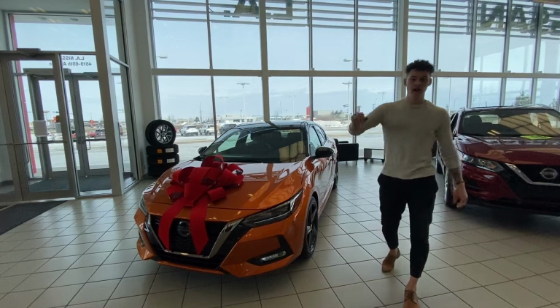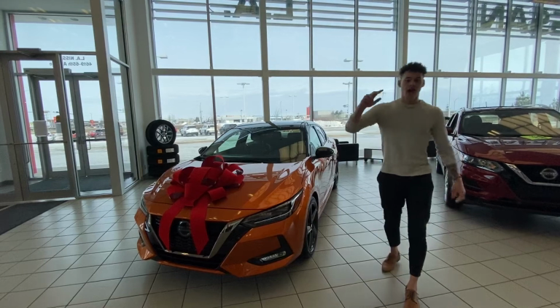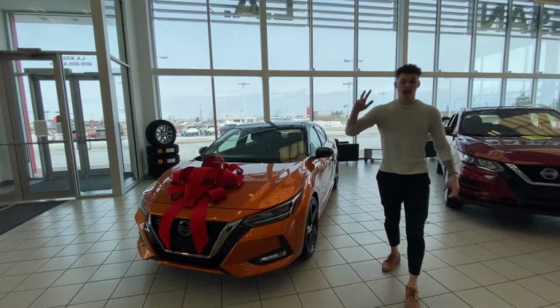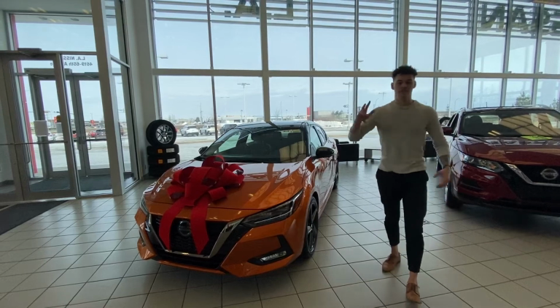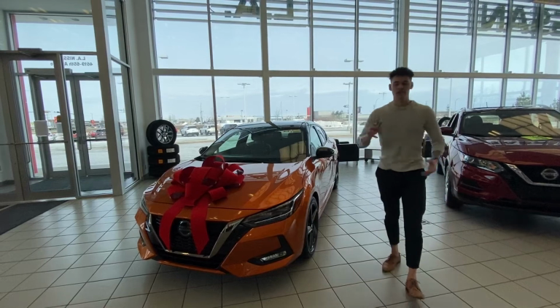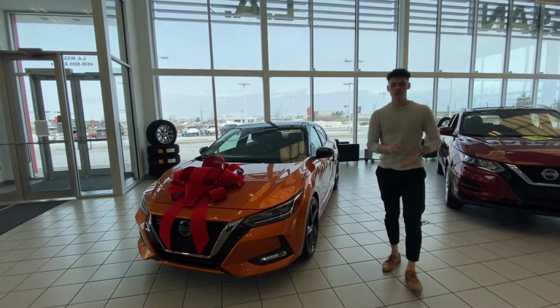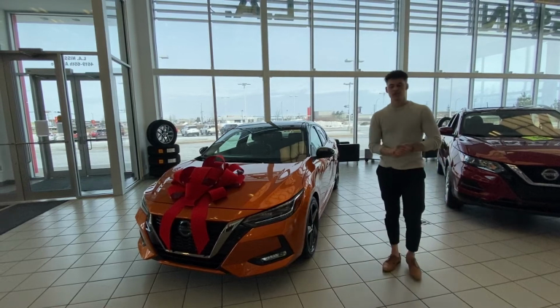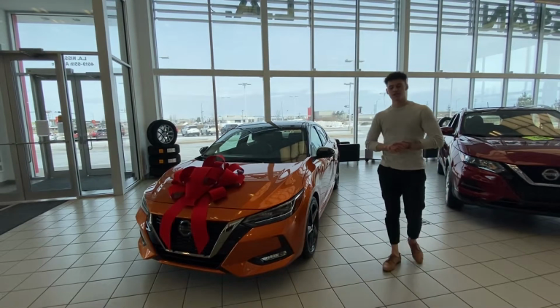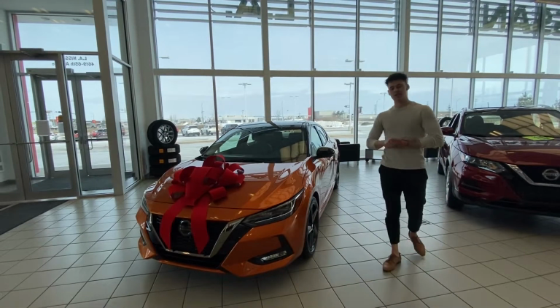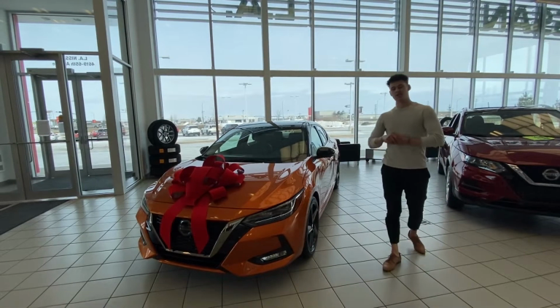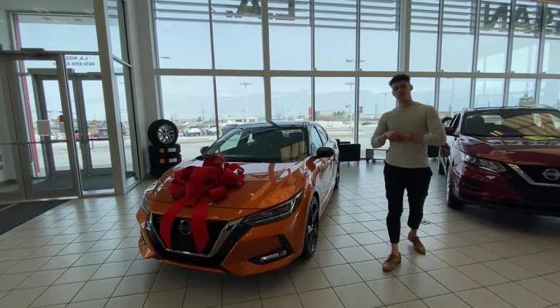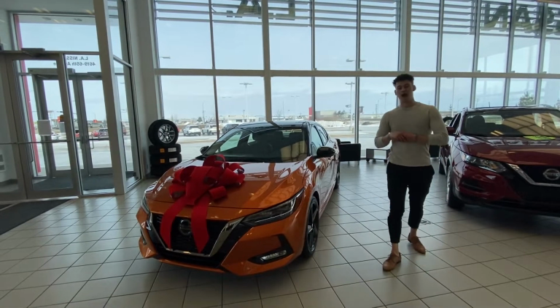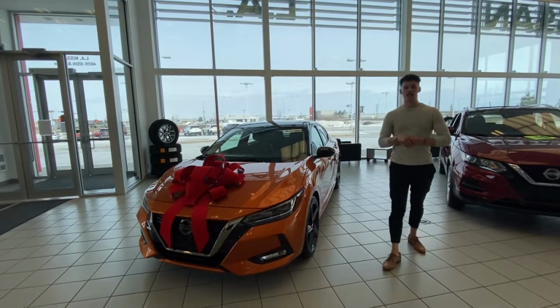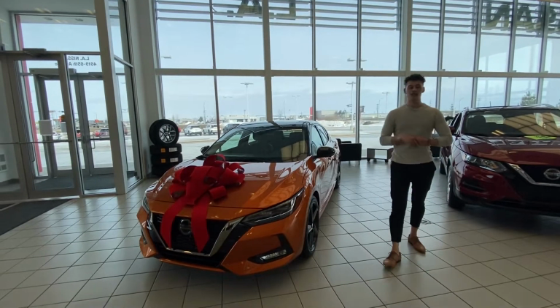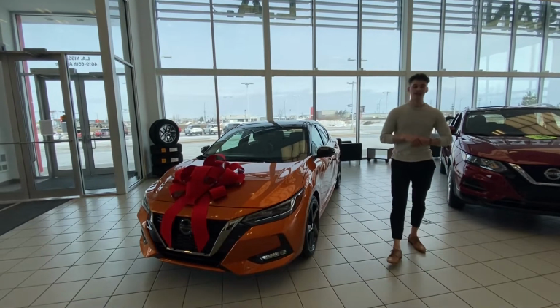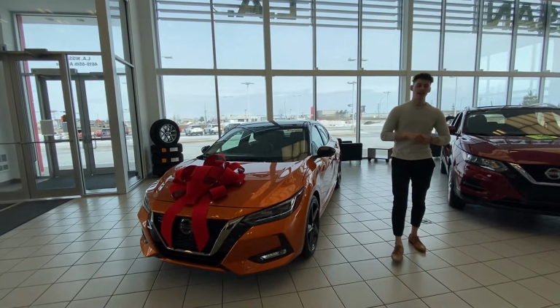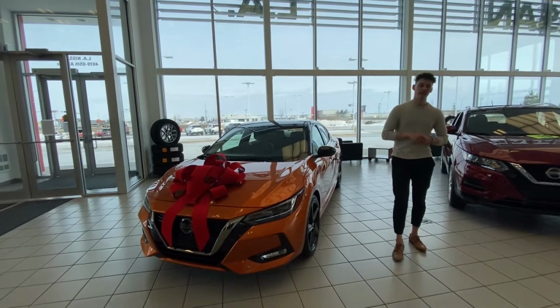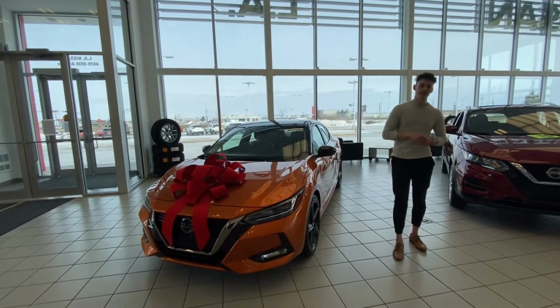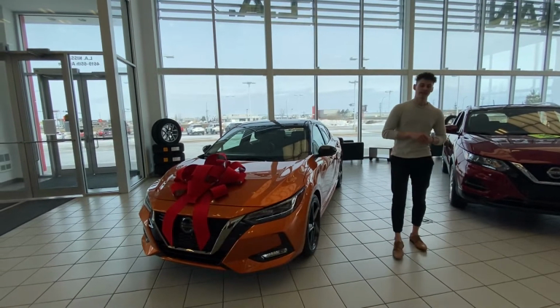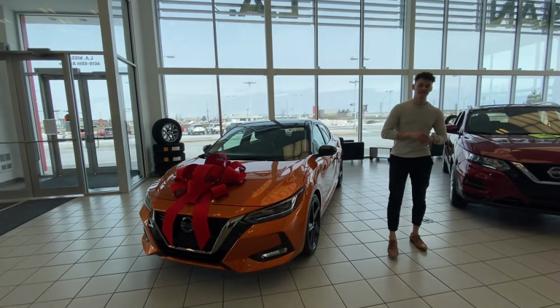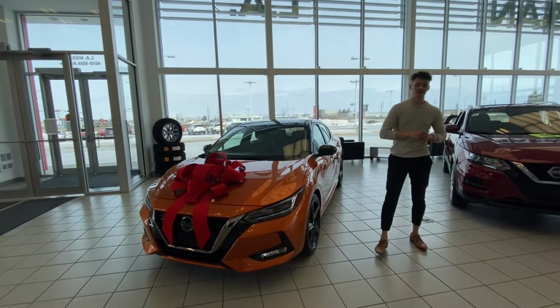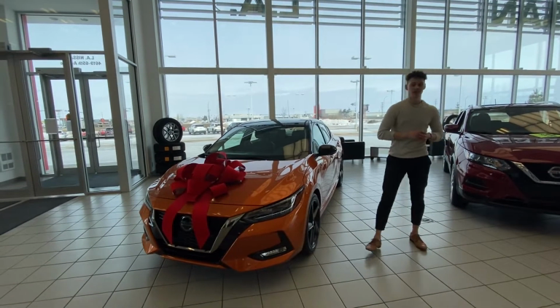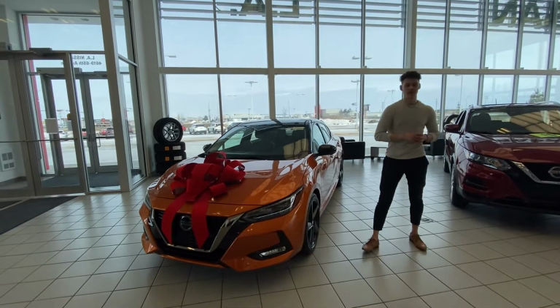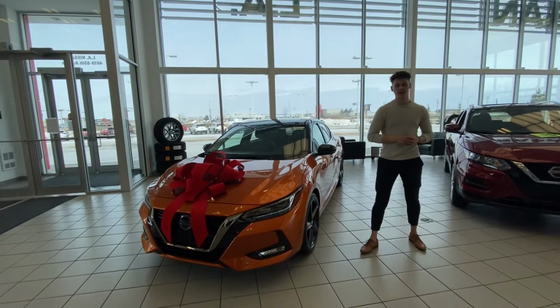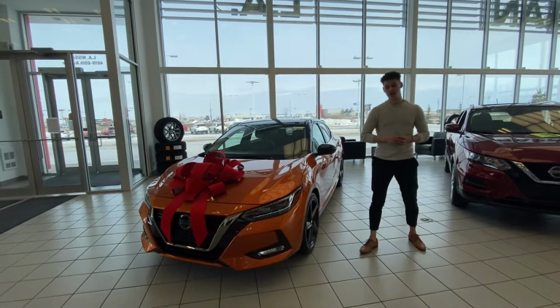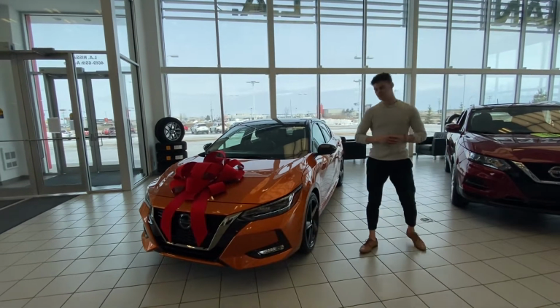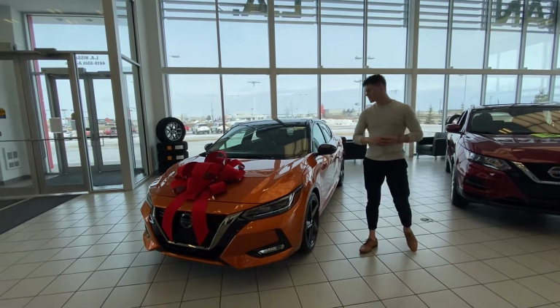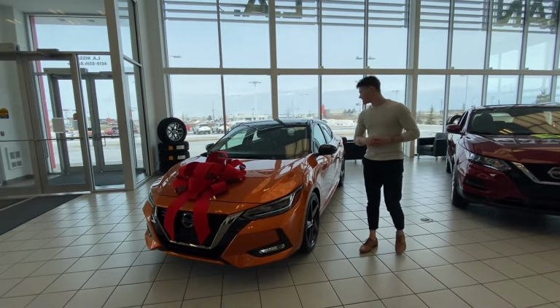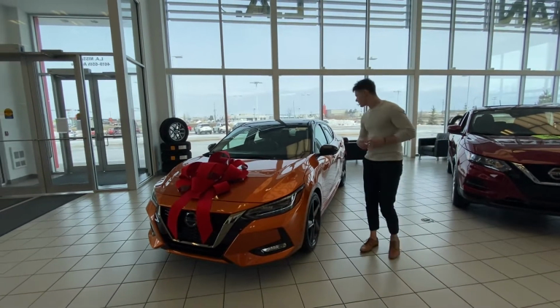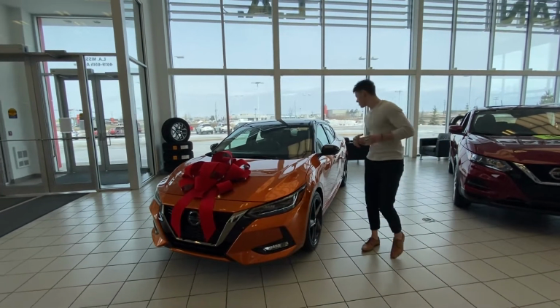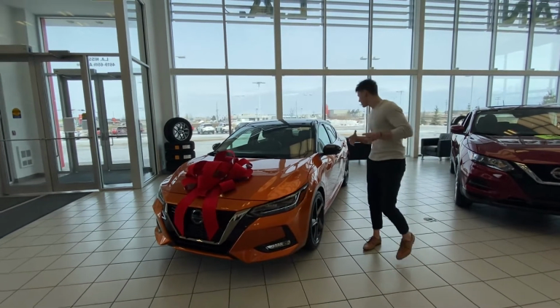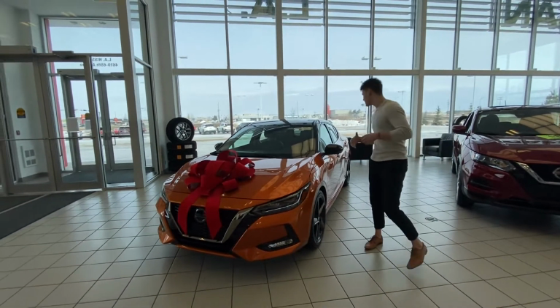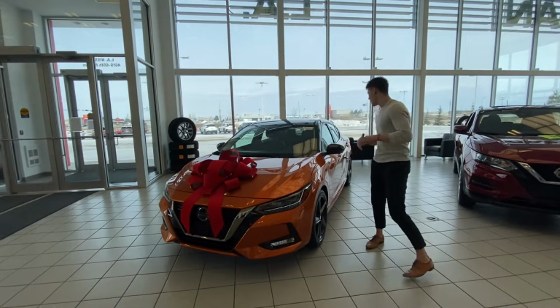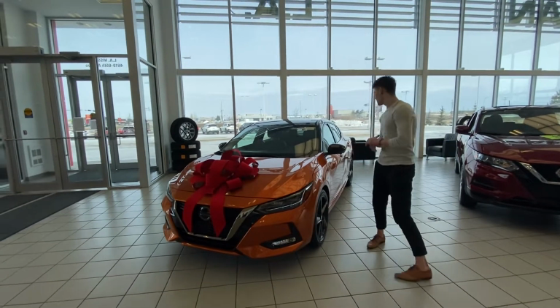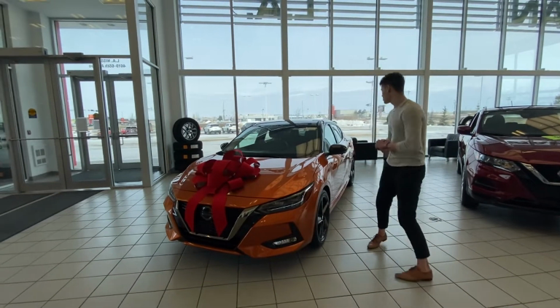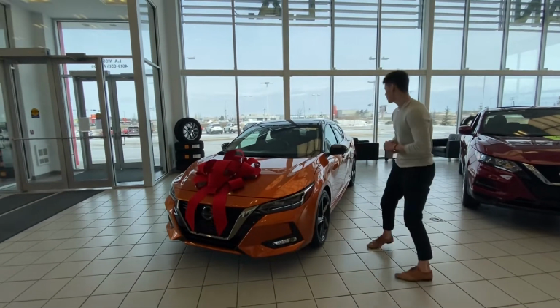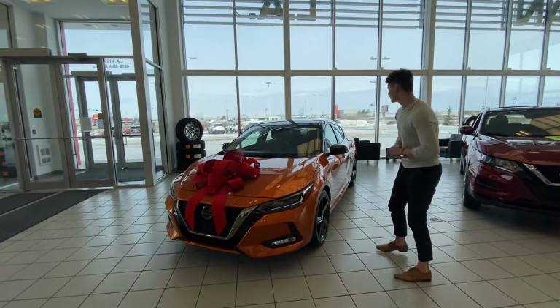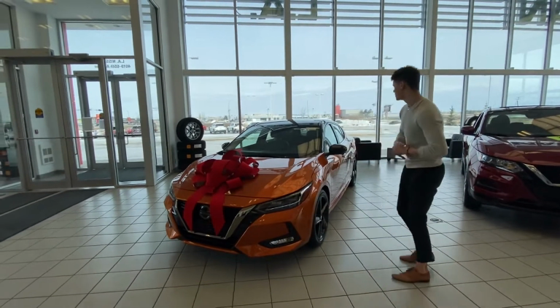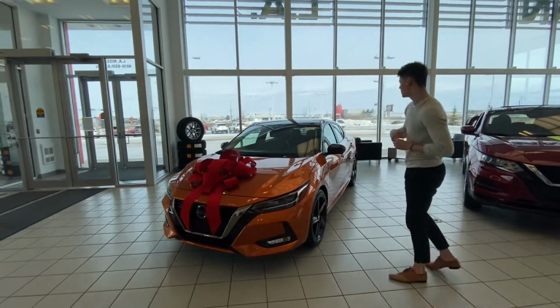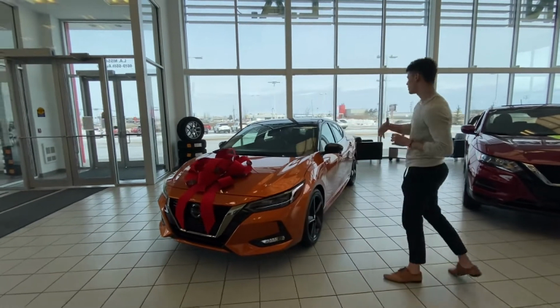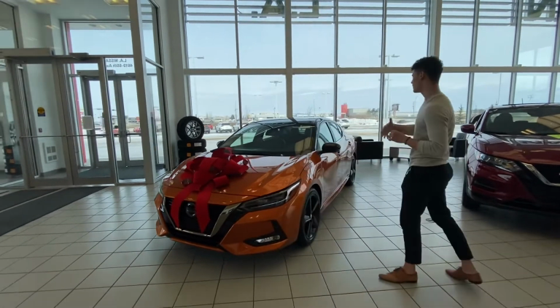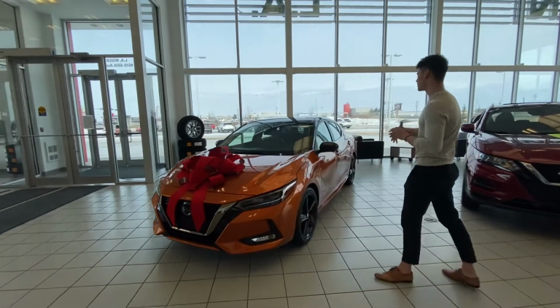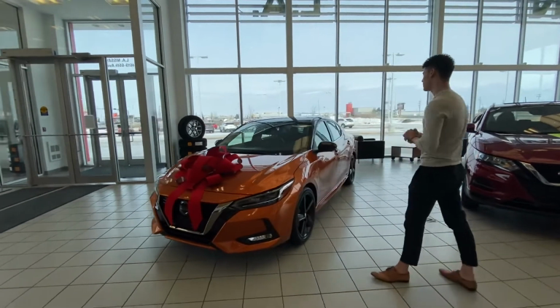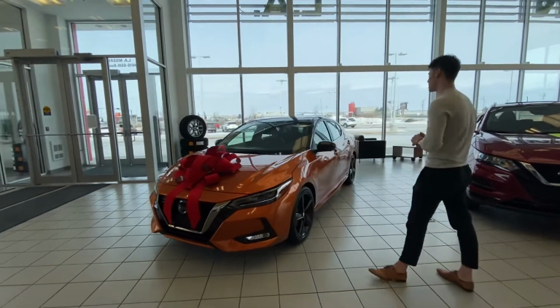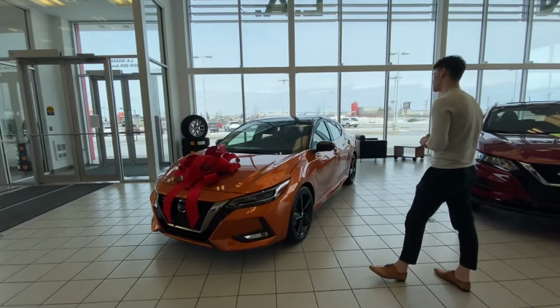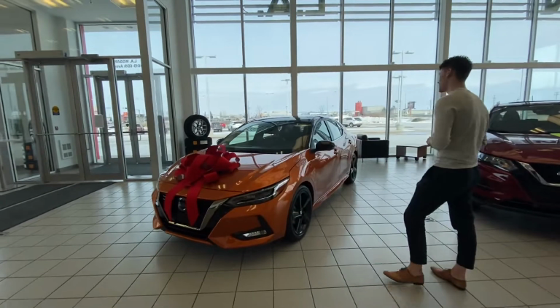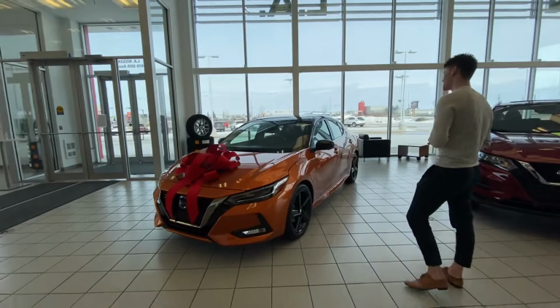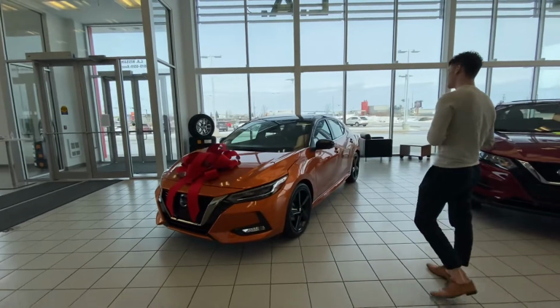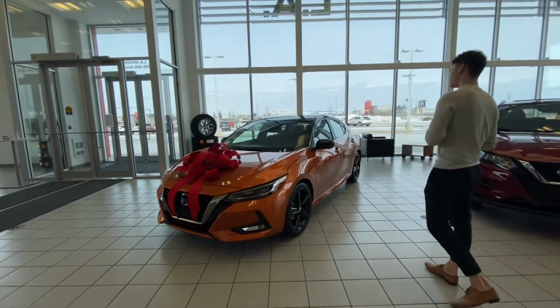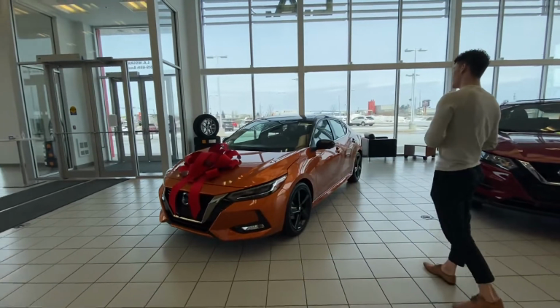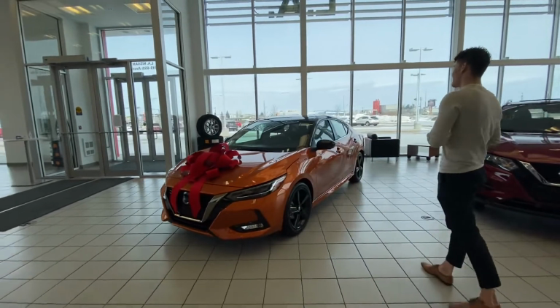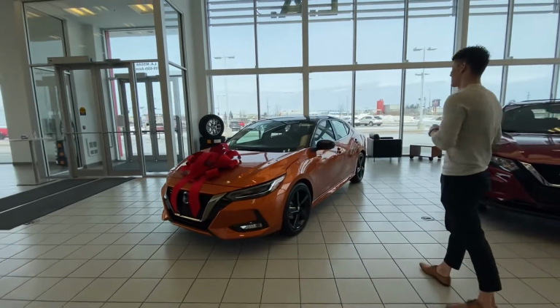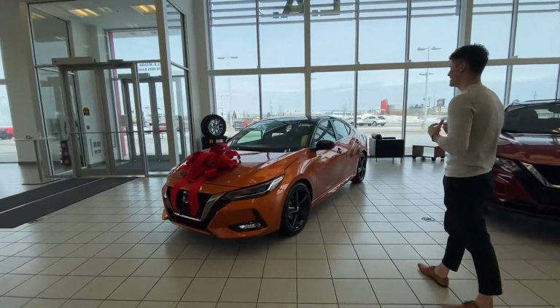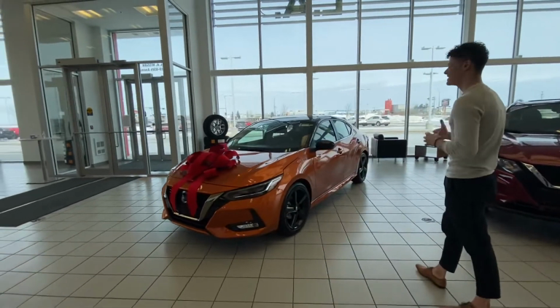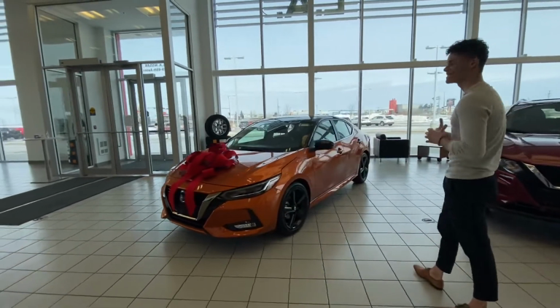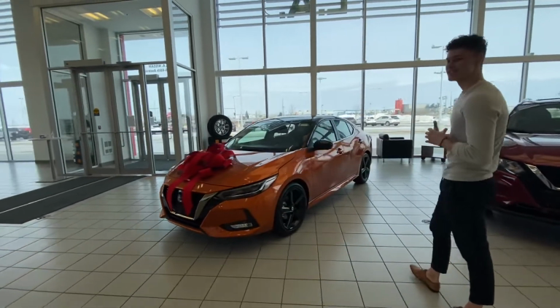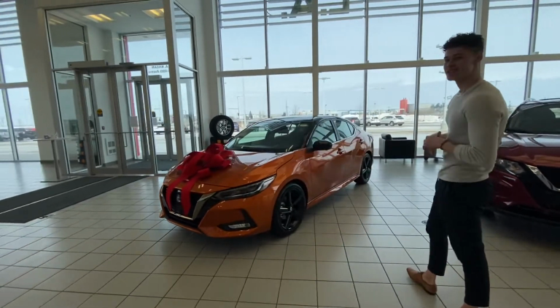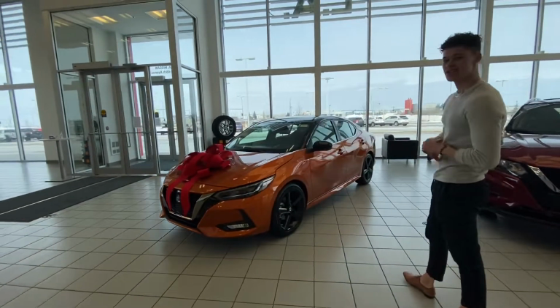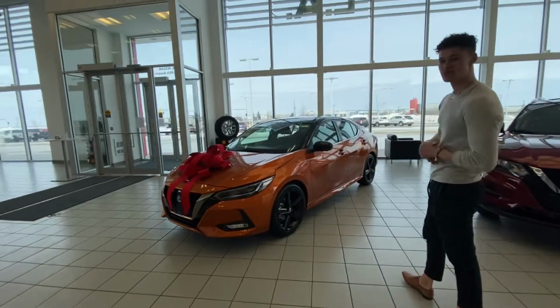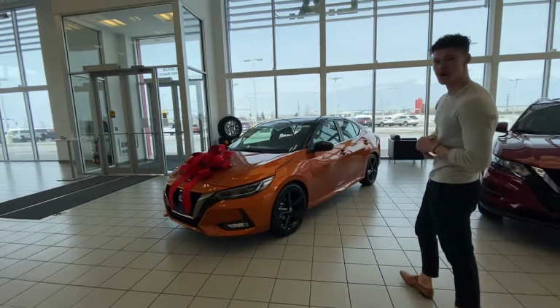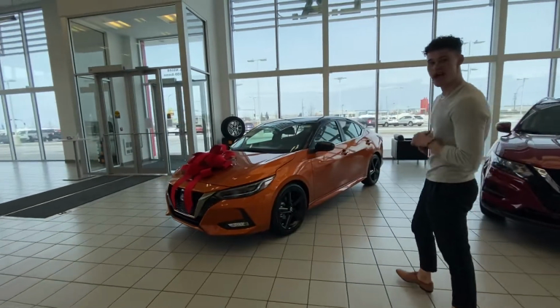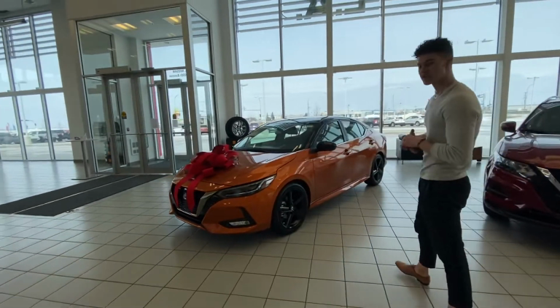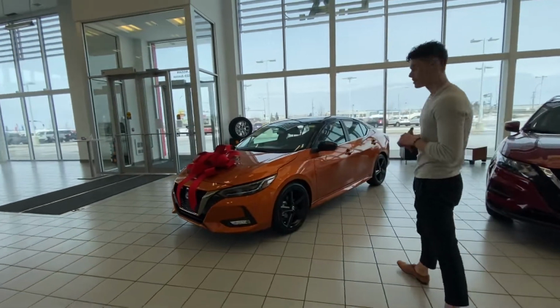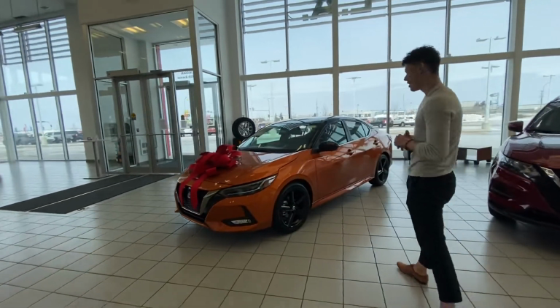Hey there, Christopher Riley with LA Nissan here. I just want to take a little bit of time and show you this beautiful 2022 Nissan Sentra SR.